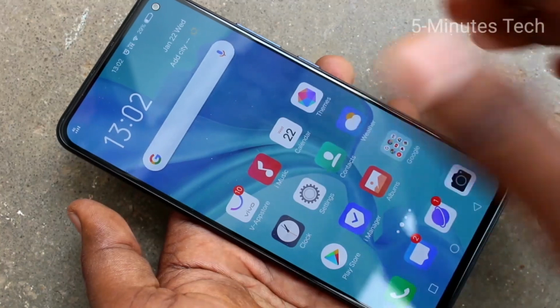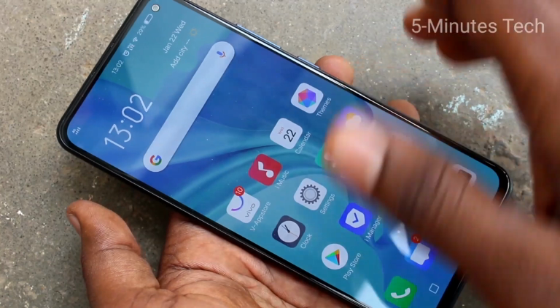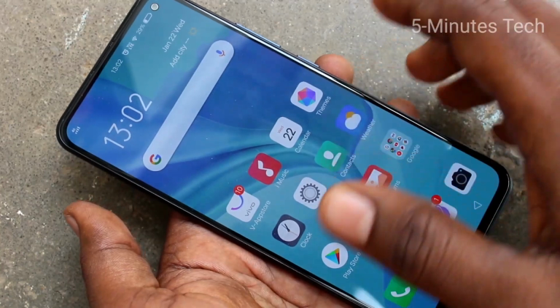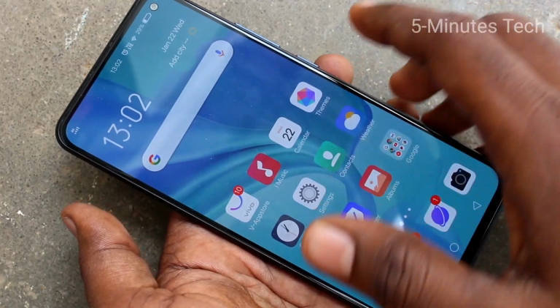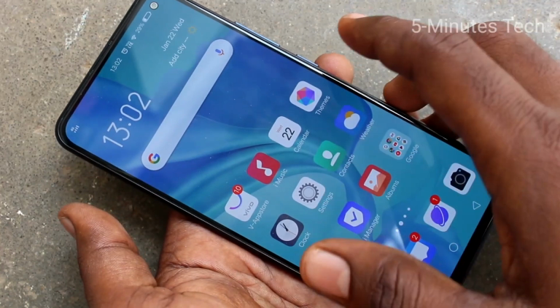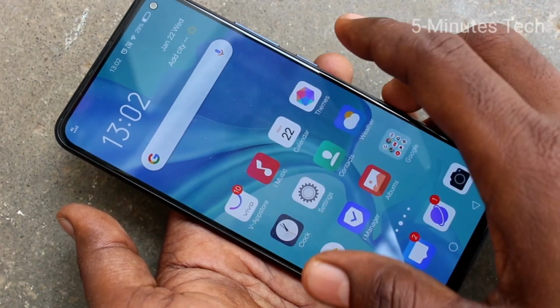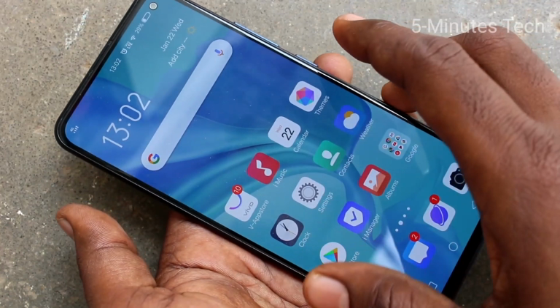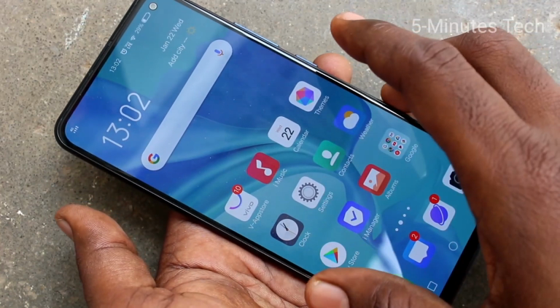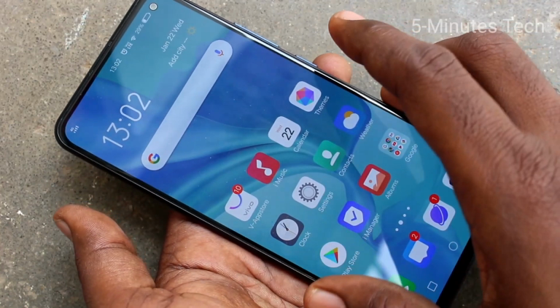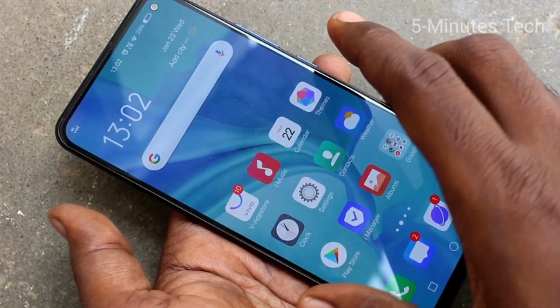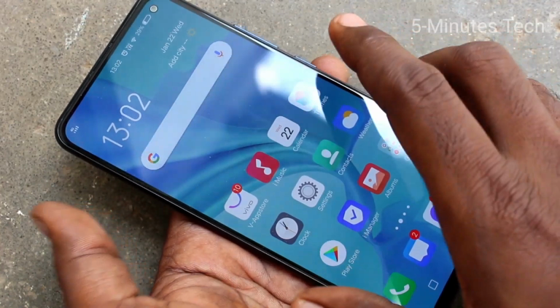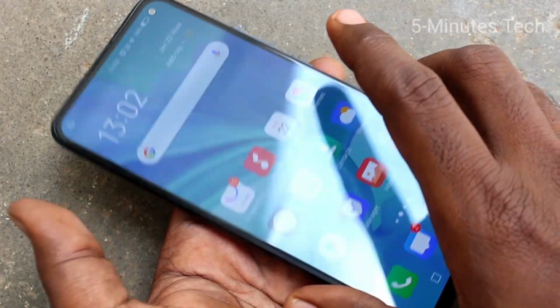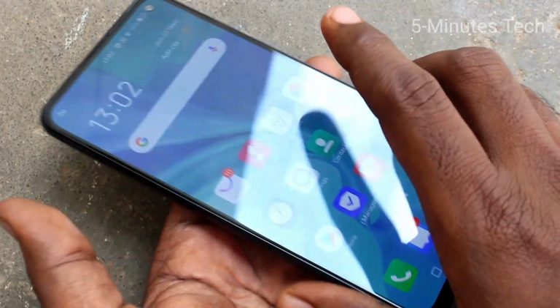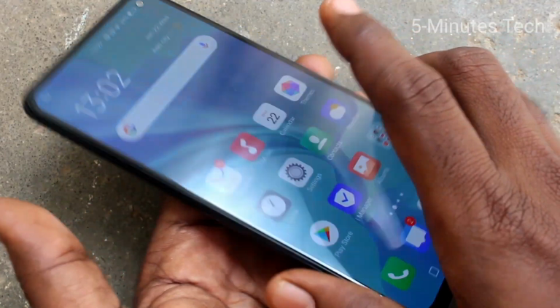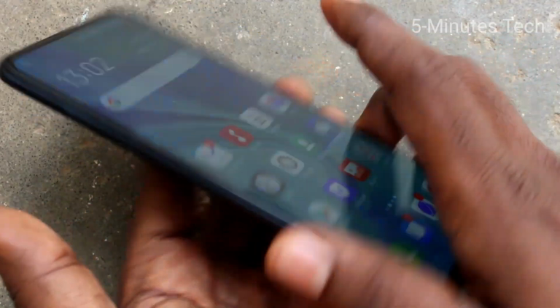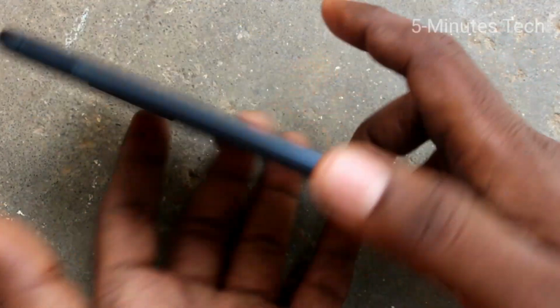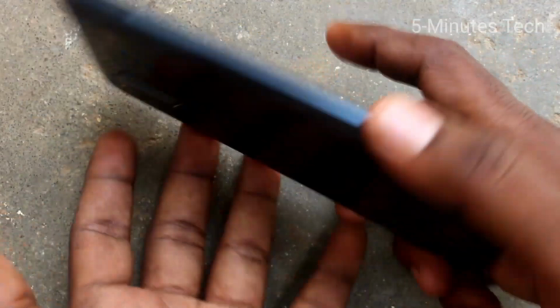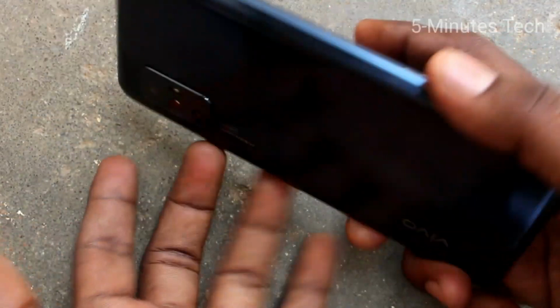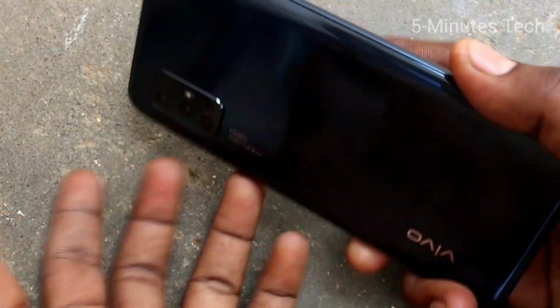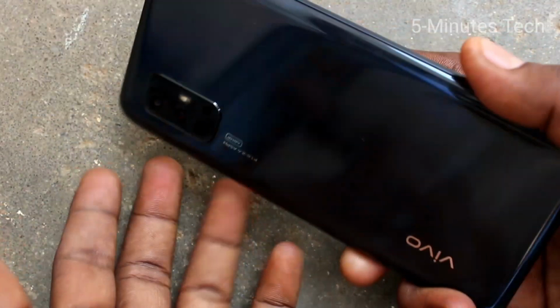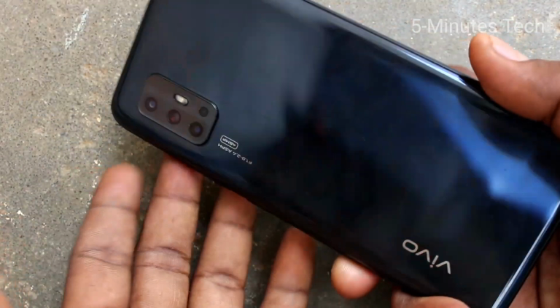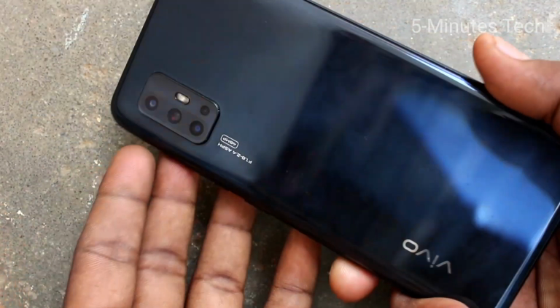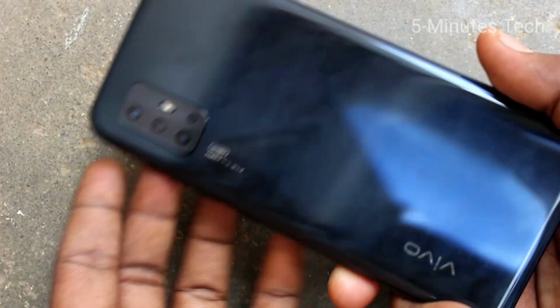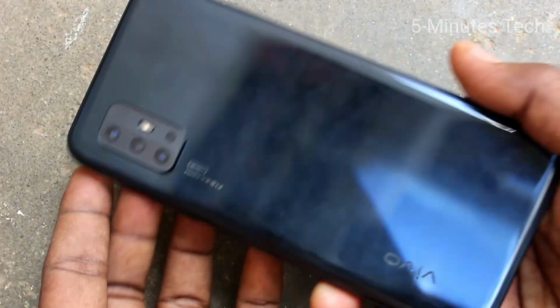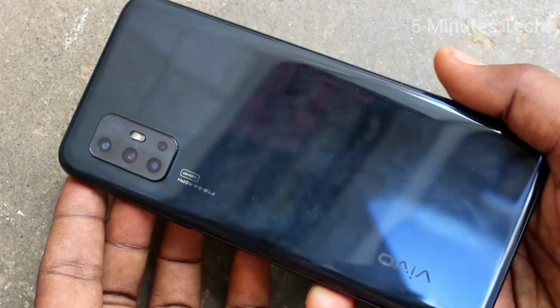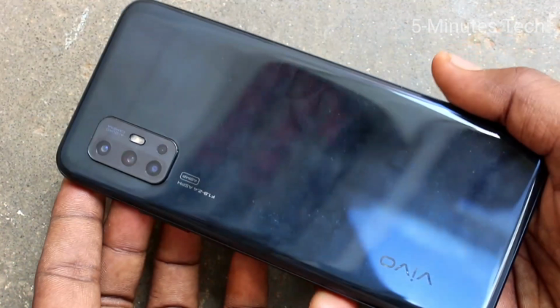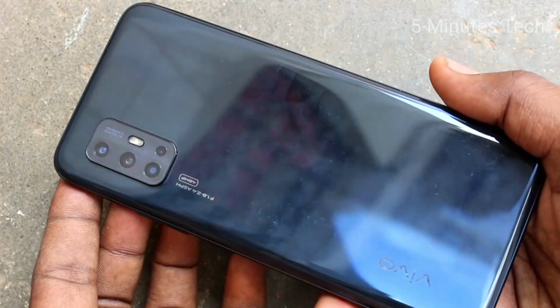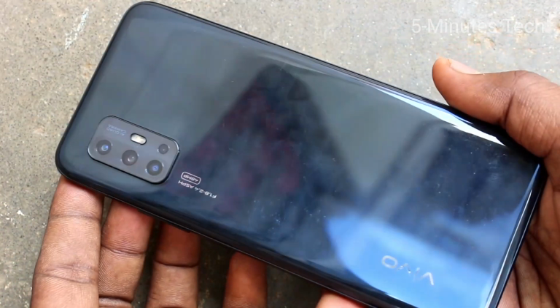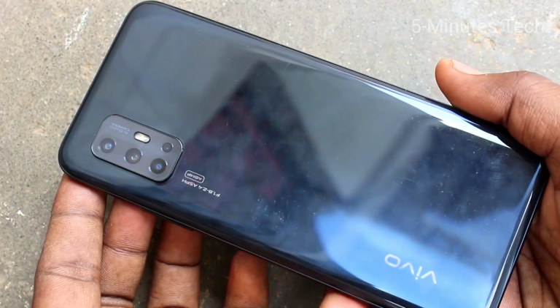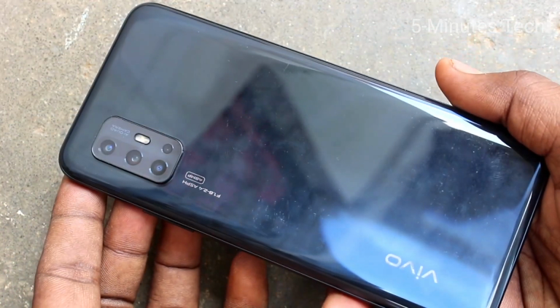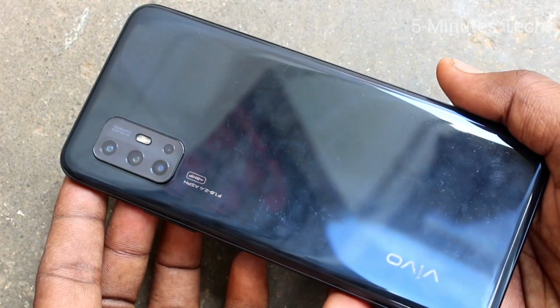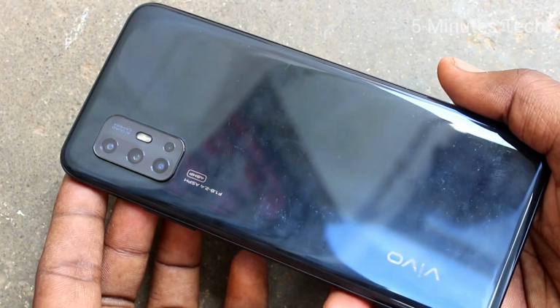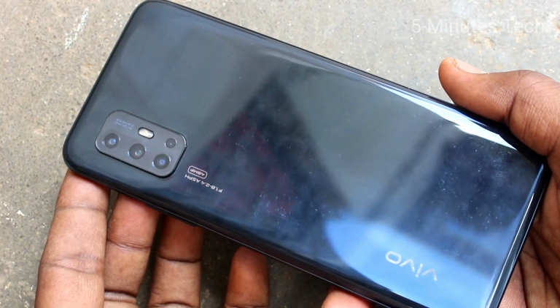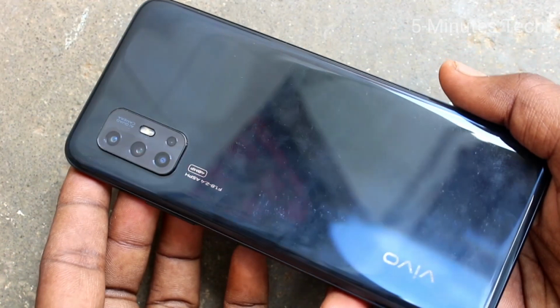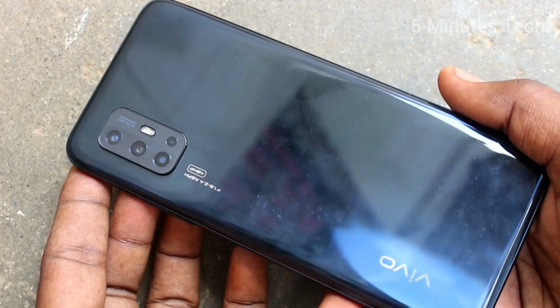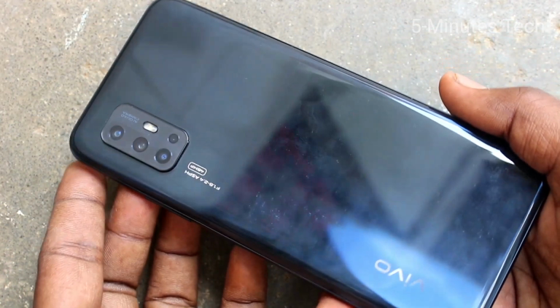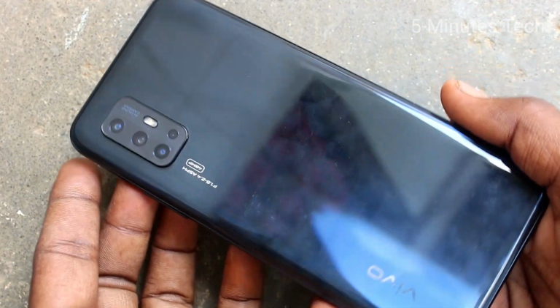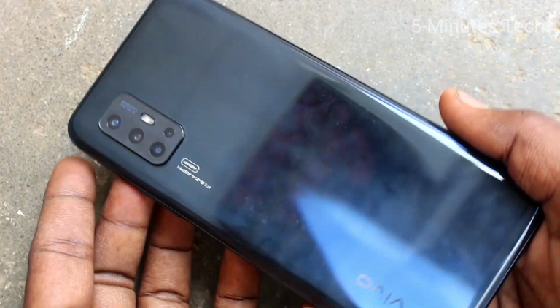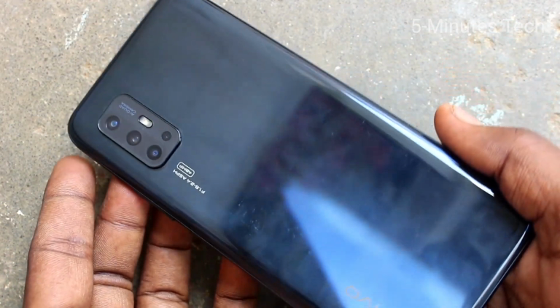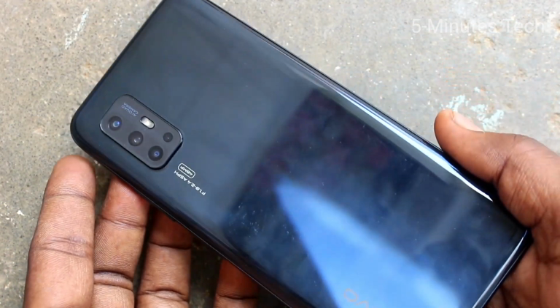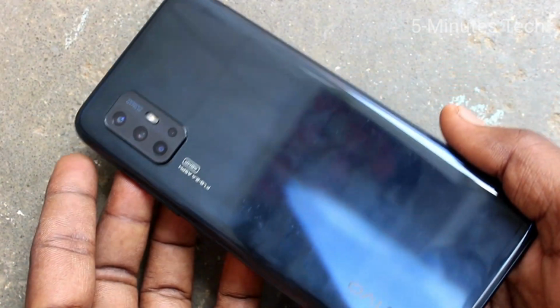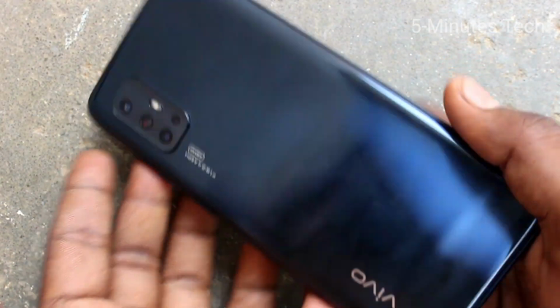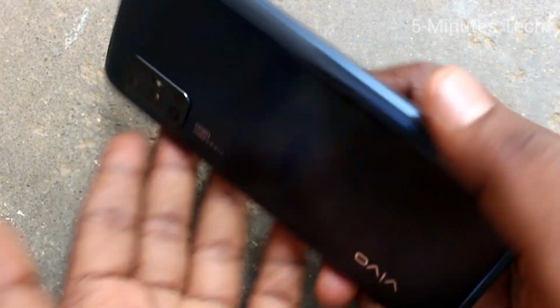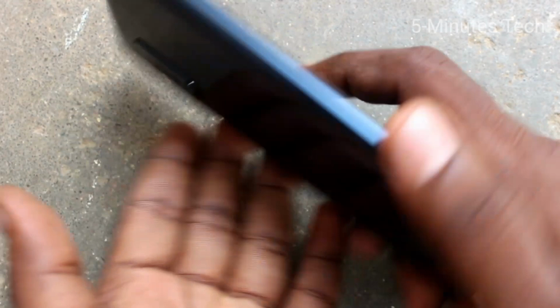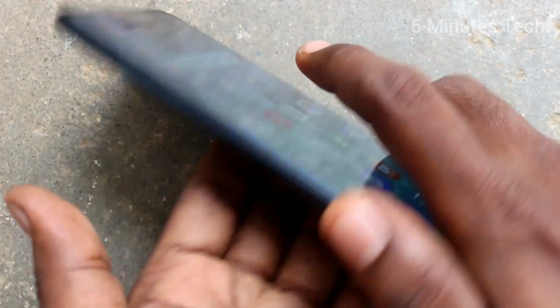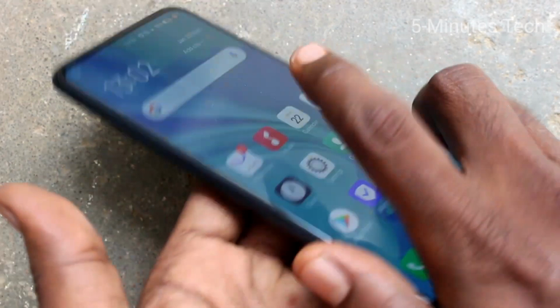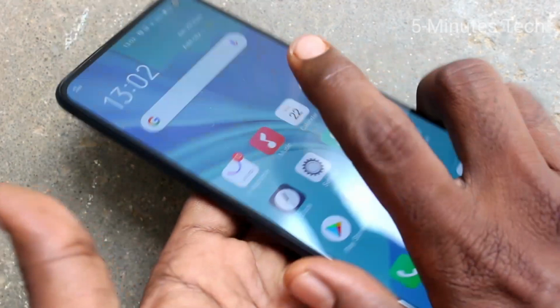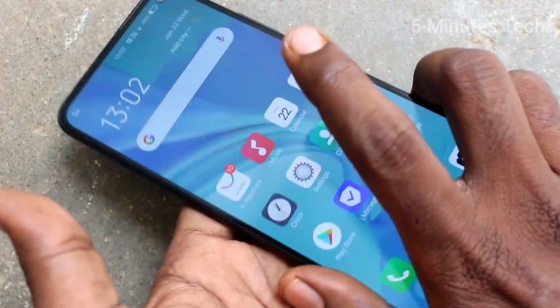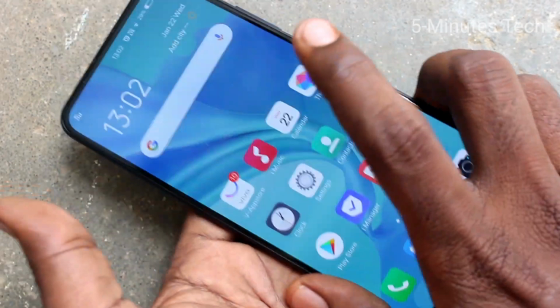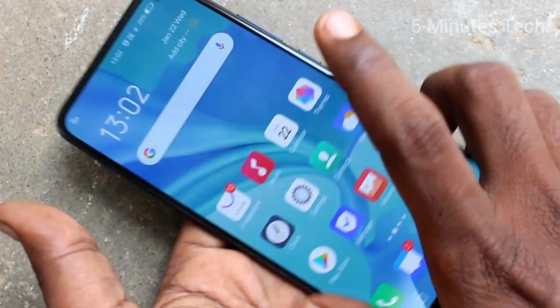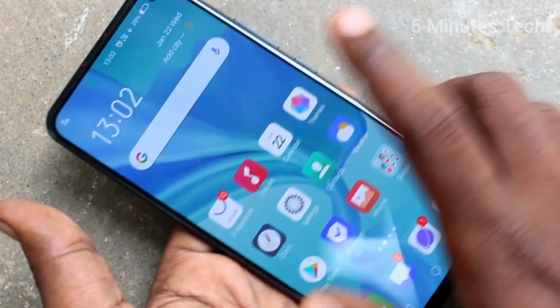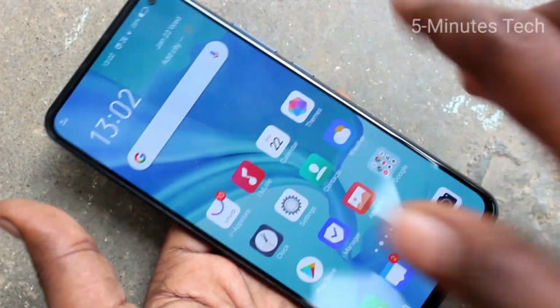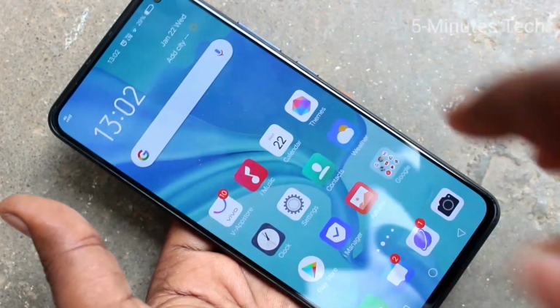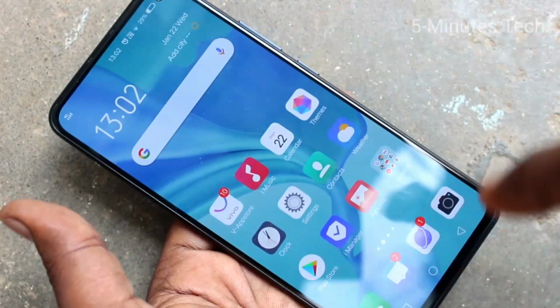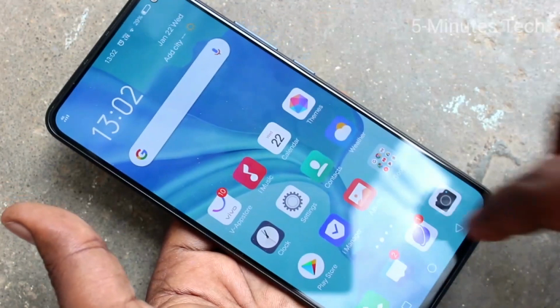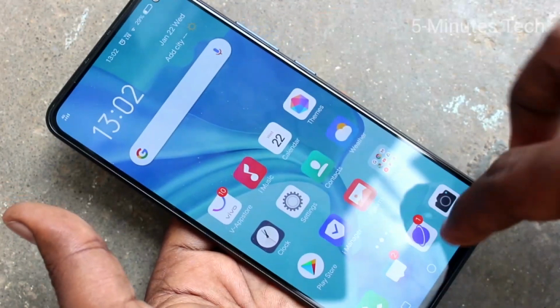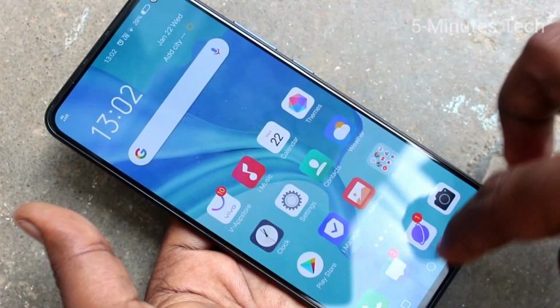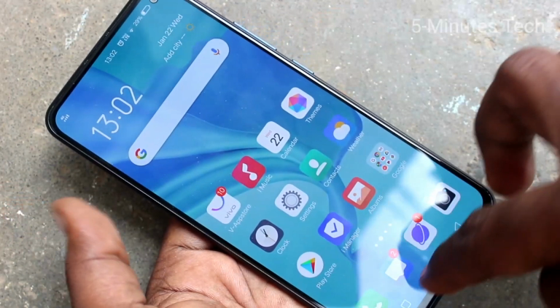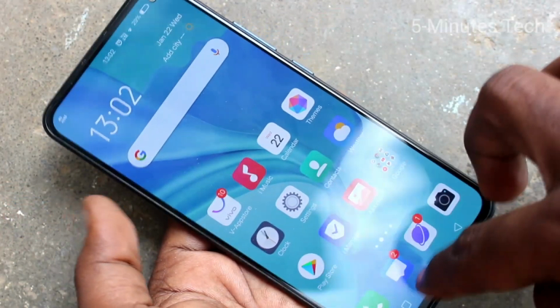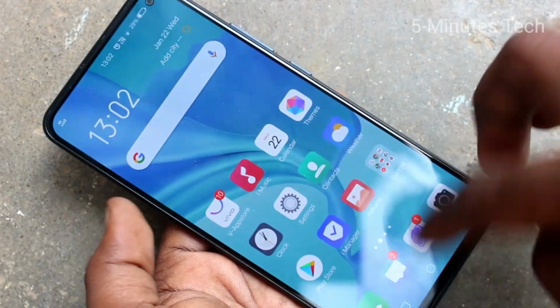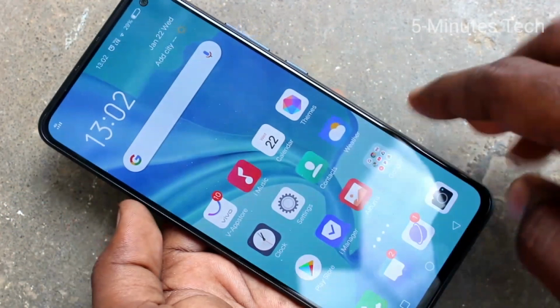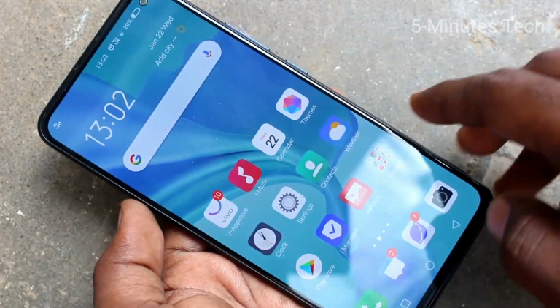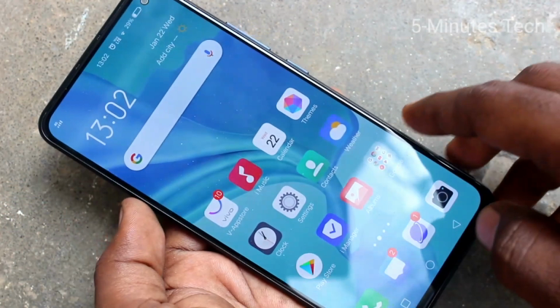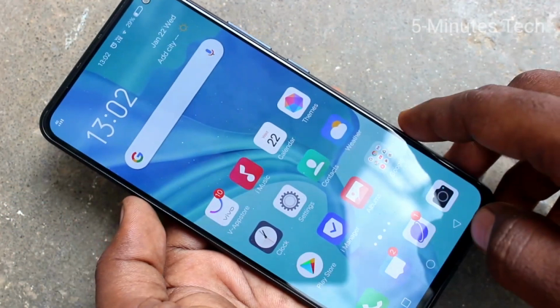Hello friends, welcome to FAMESTECH. This is the OV17 smartphone. In this video, you will learn how you can add a fingerprint in your OV17 phone.